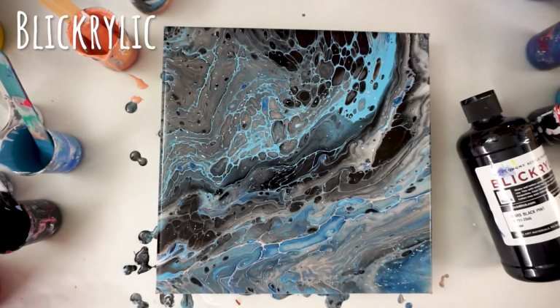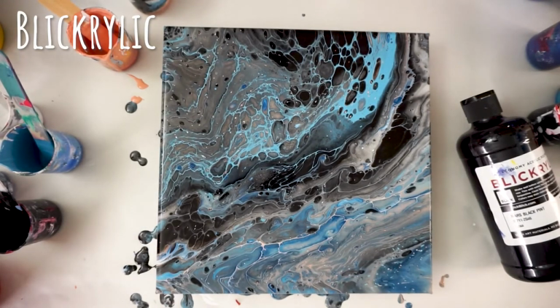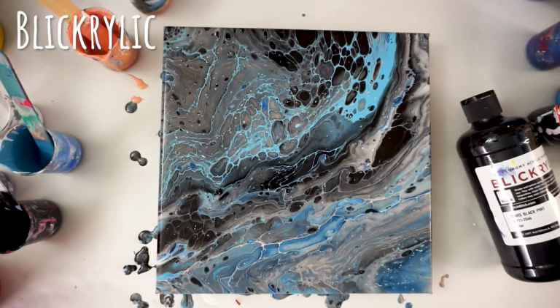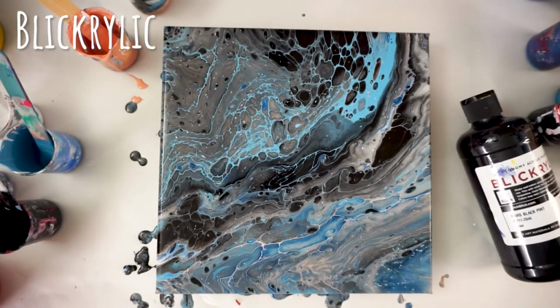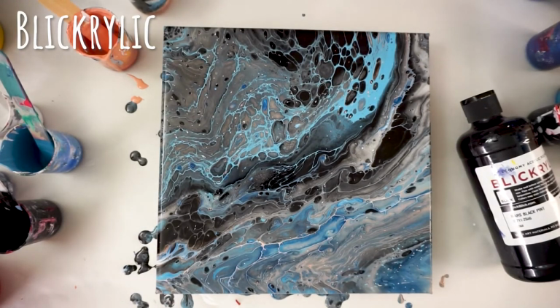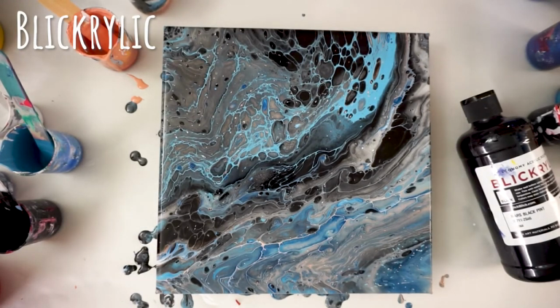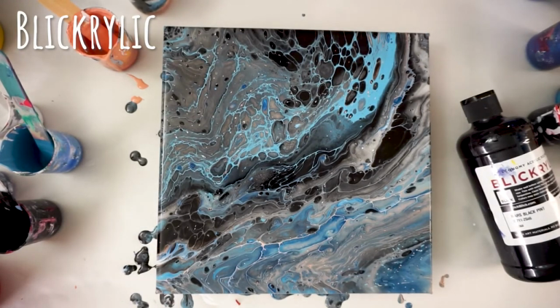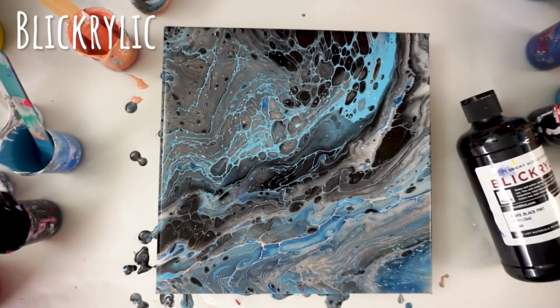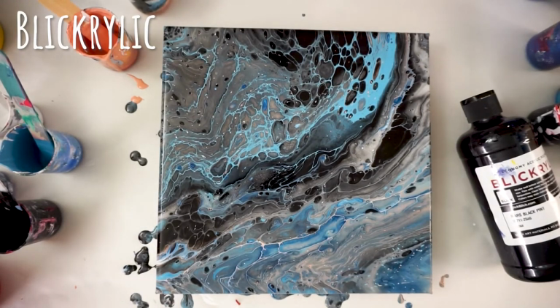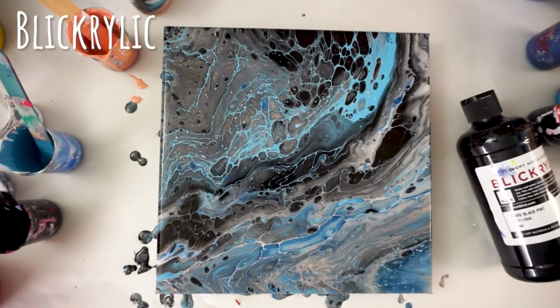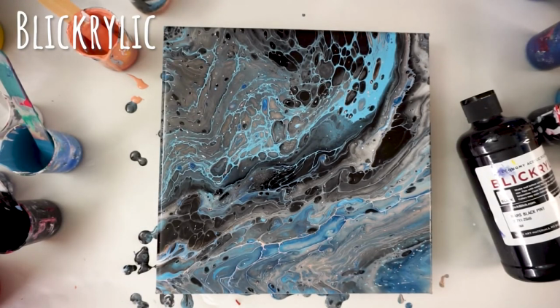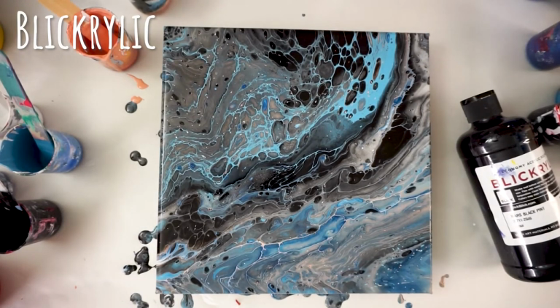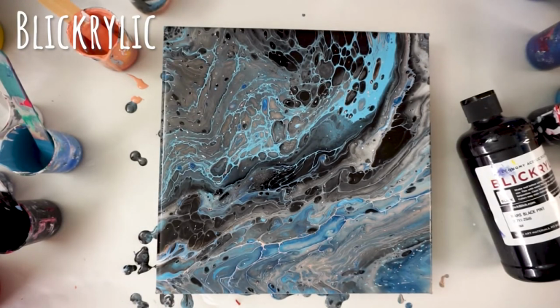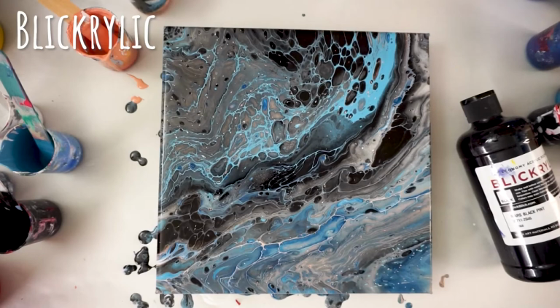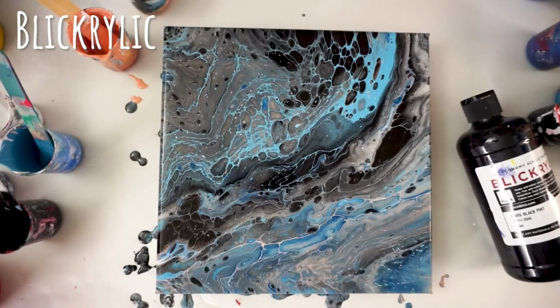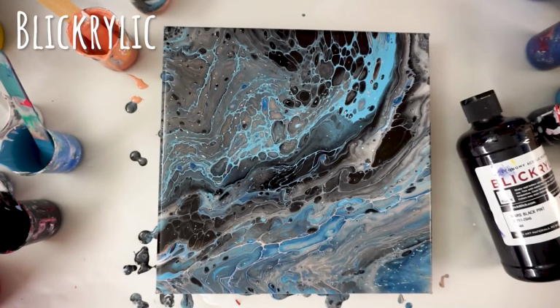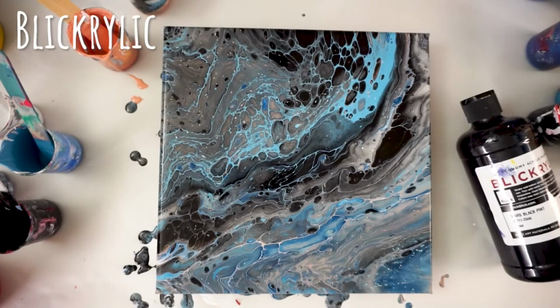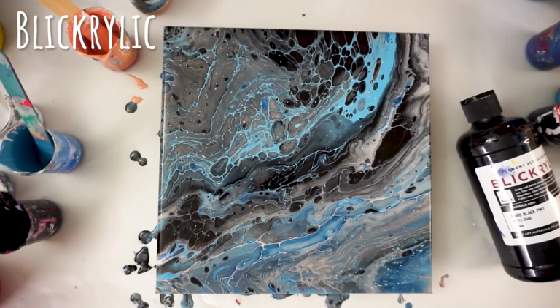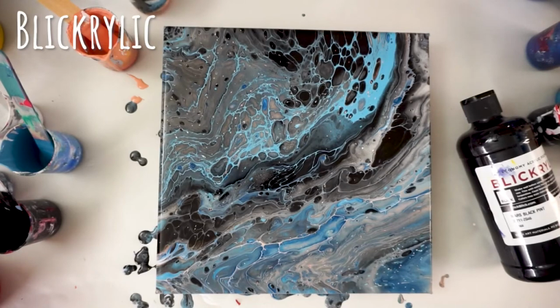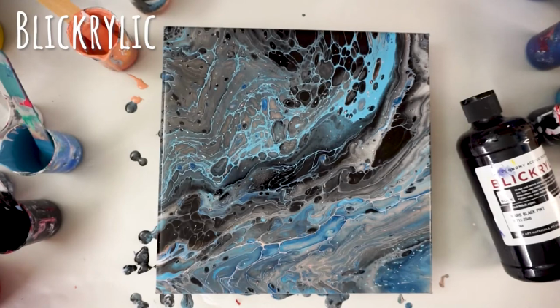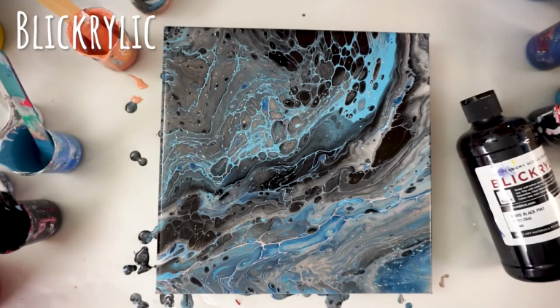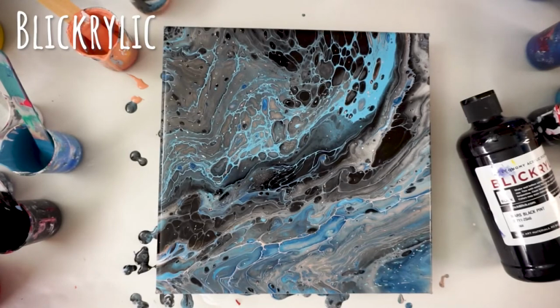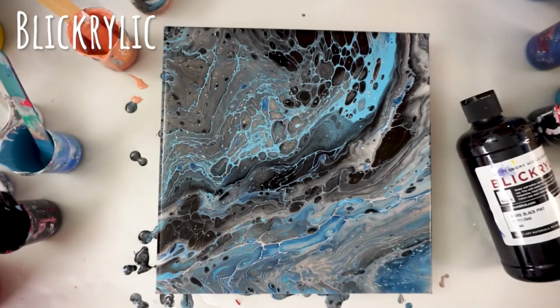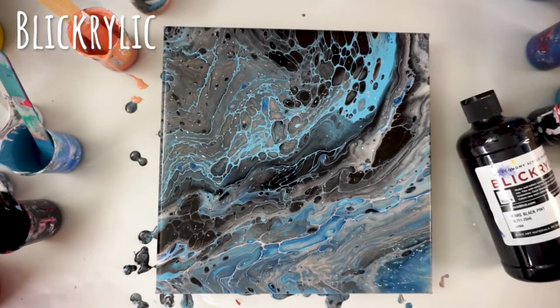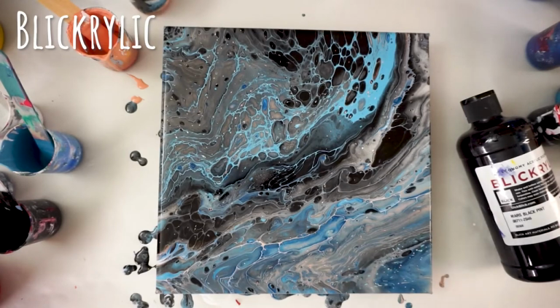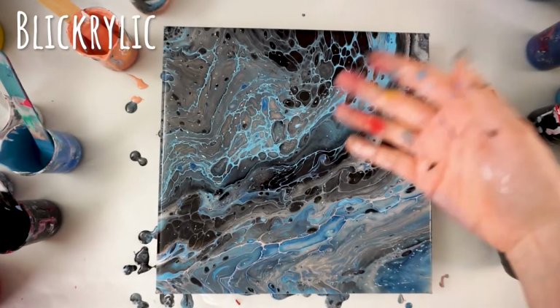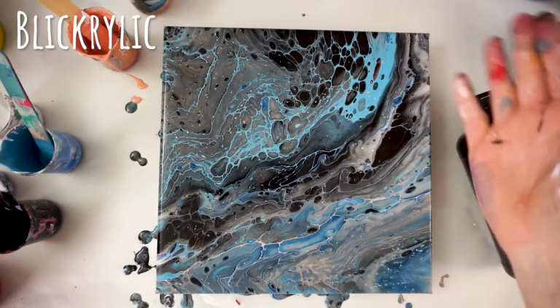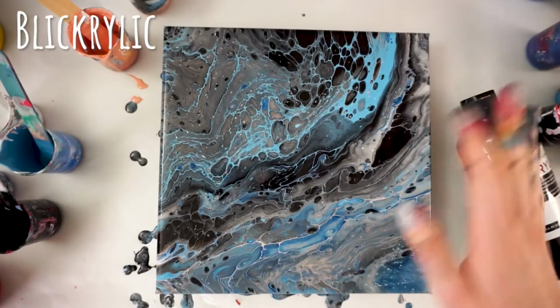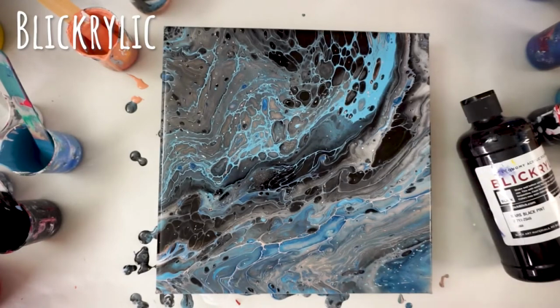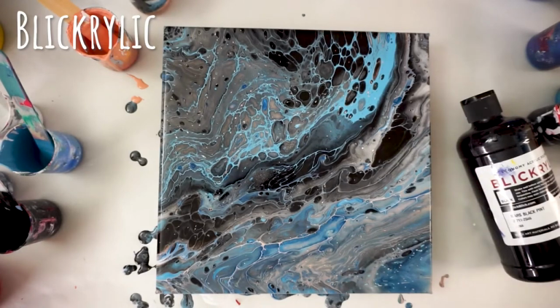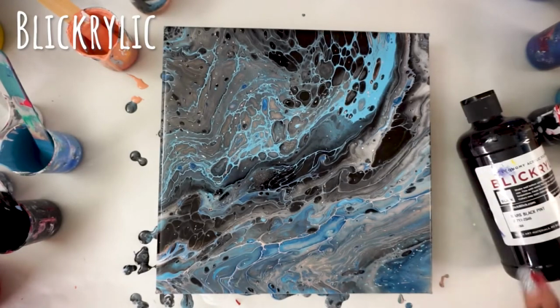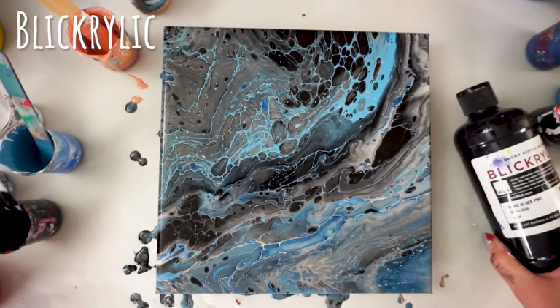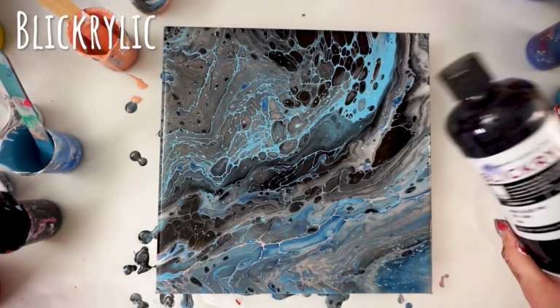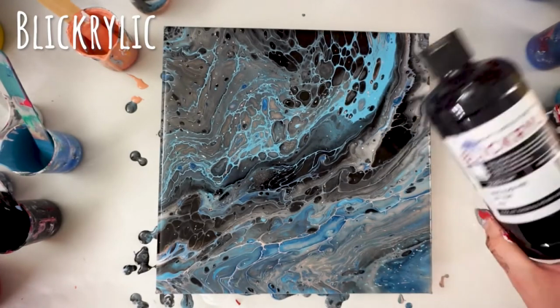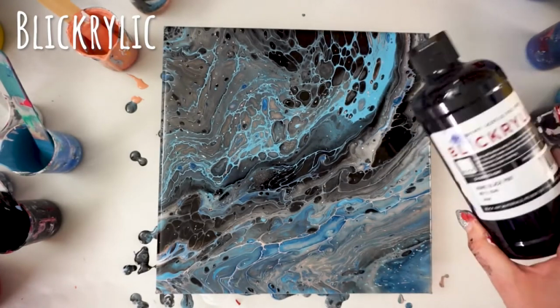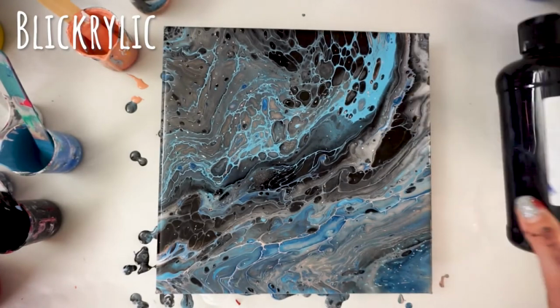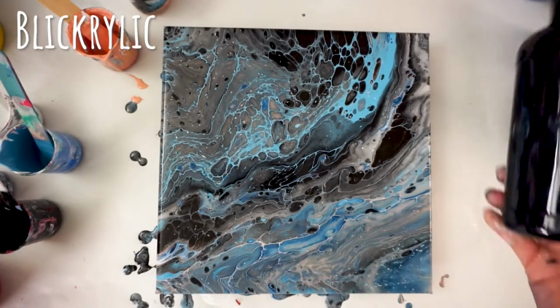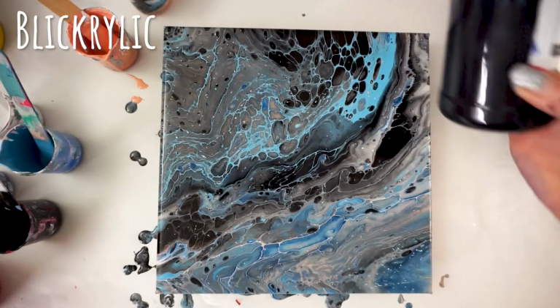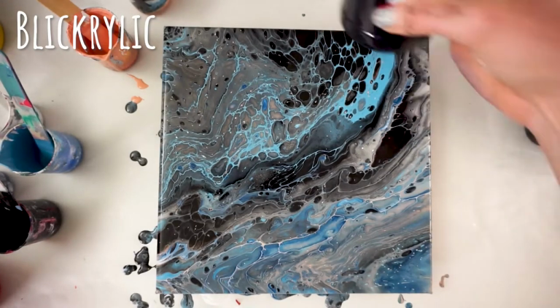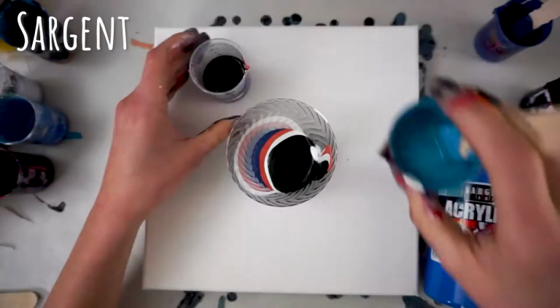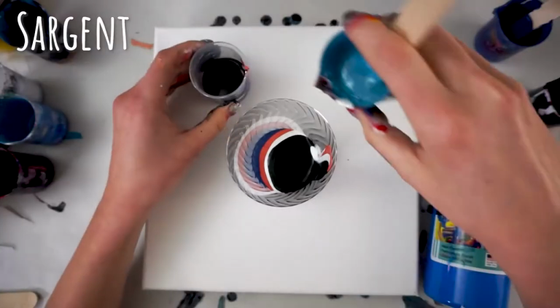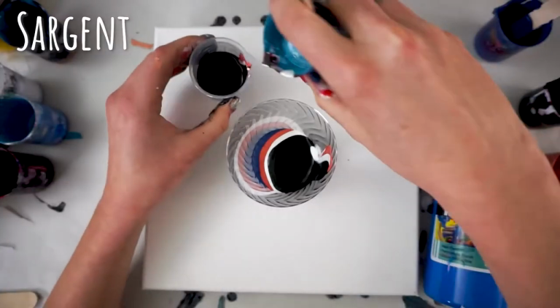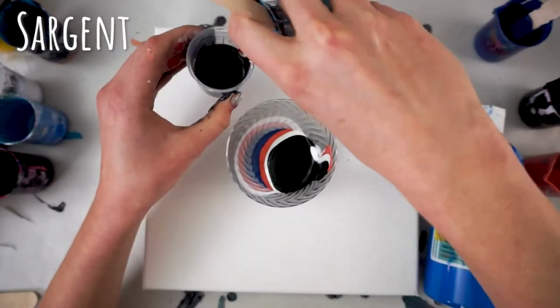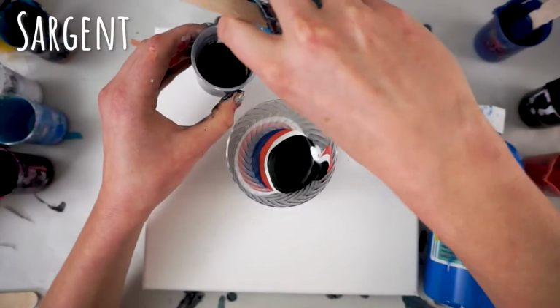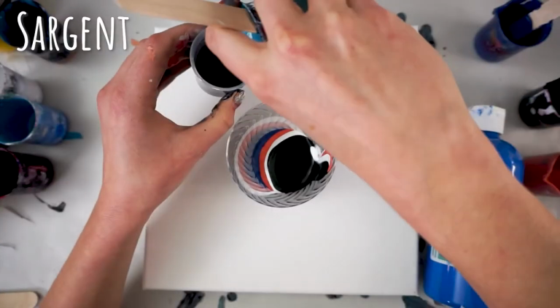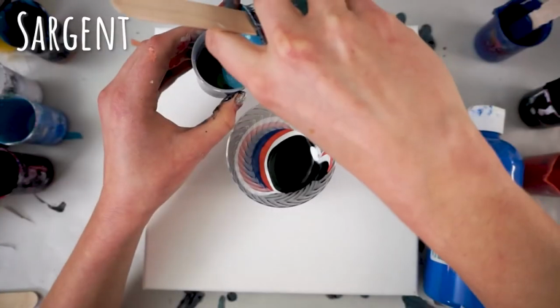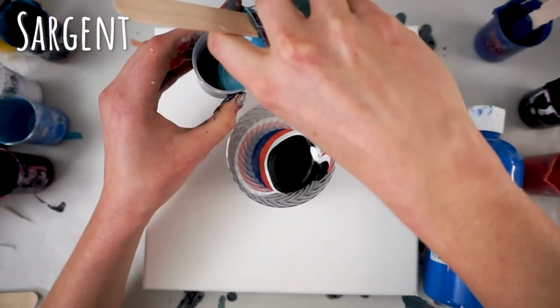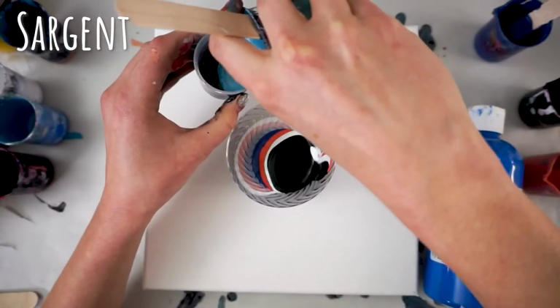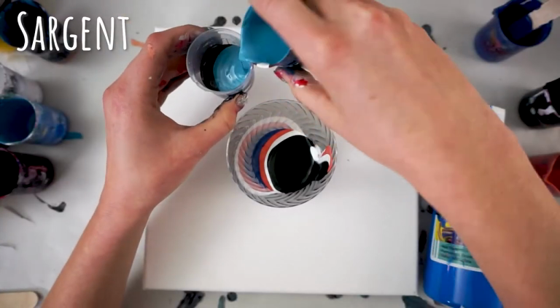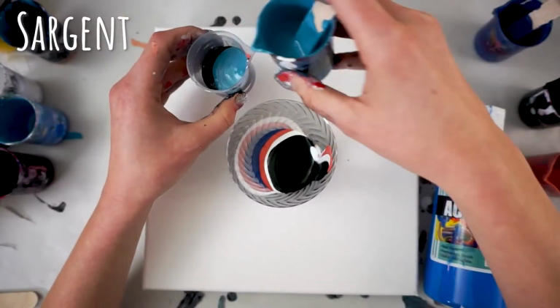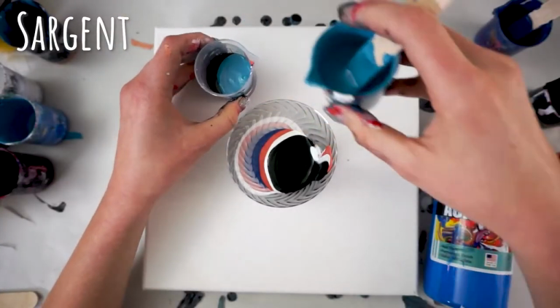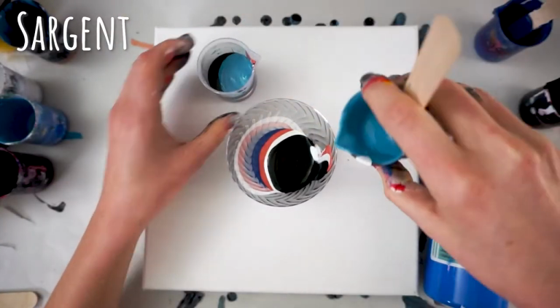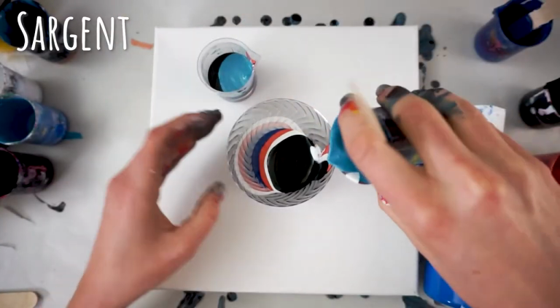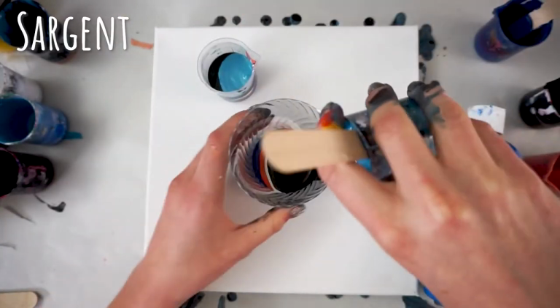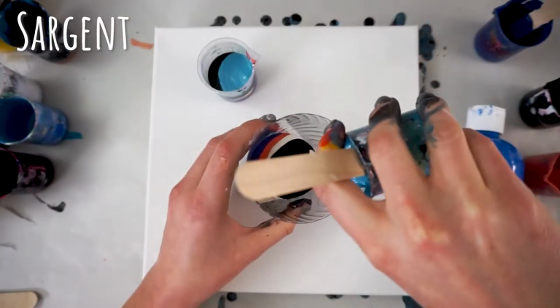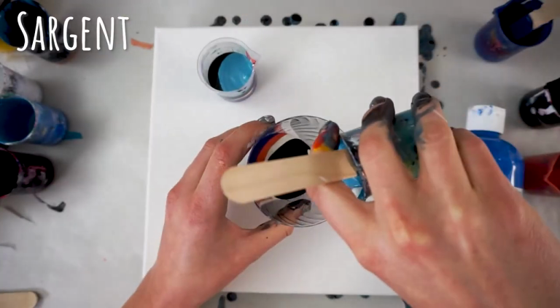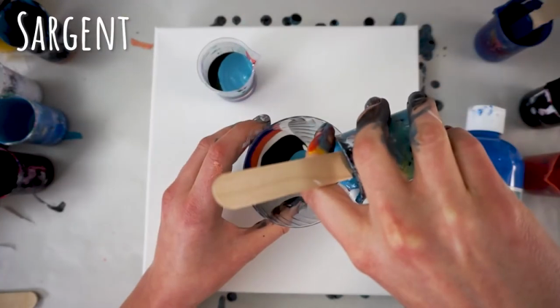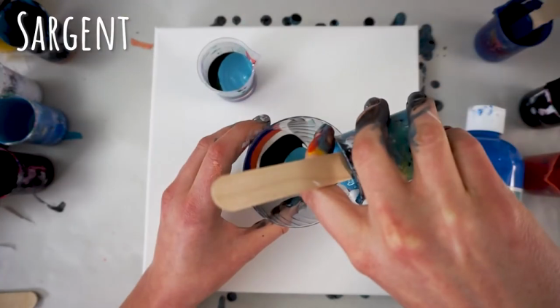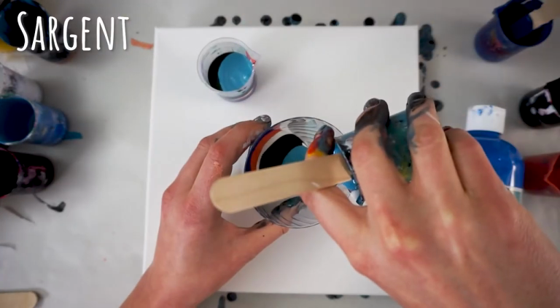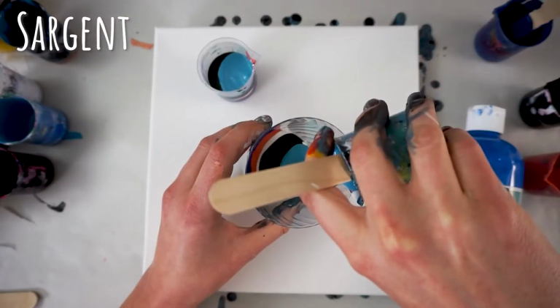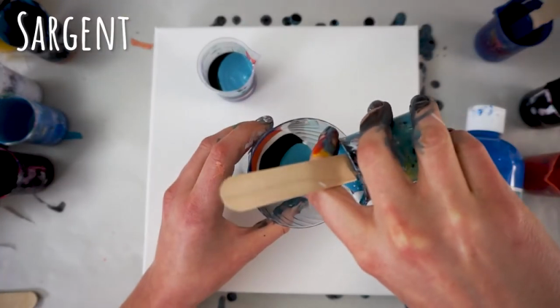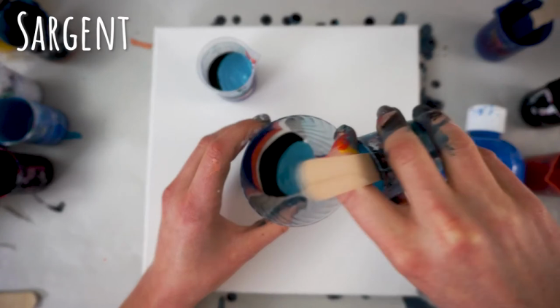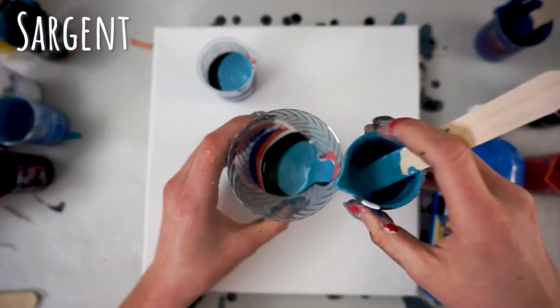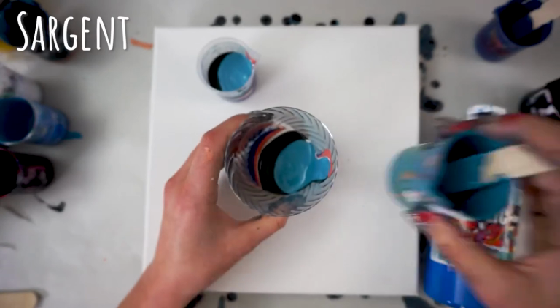There is no silicone in this and I'm still getting a bunch of cells. I did mix this one up last so it hadn't fully set and some bubbles were still in there, so hitting it with the torch gave me a few too many additional cells — but in general, that's how this one works. It has really good pigmentation and if you like cells, webbing, or lacing, this would be a good choice for you.